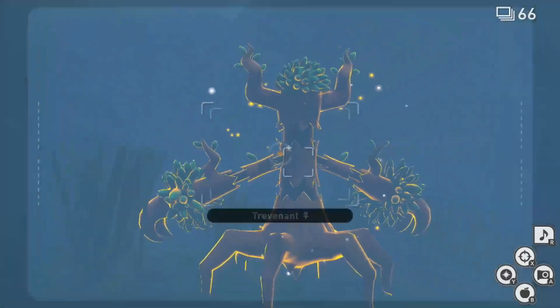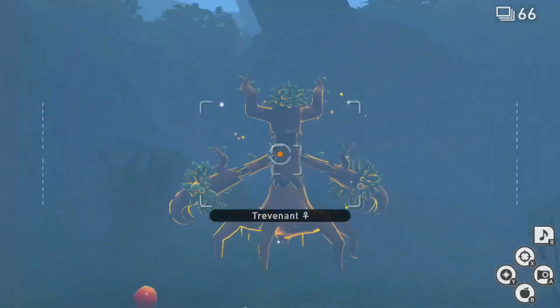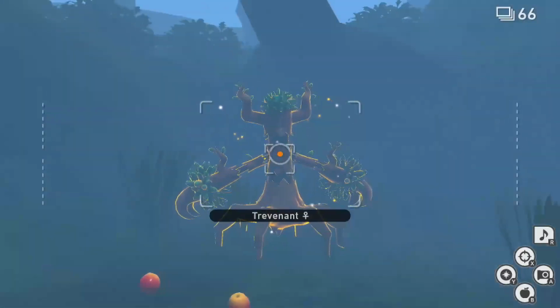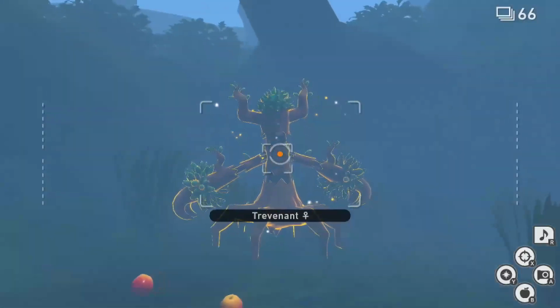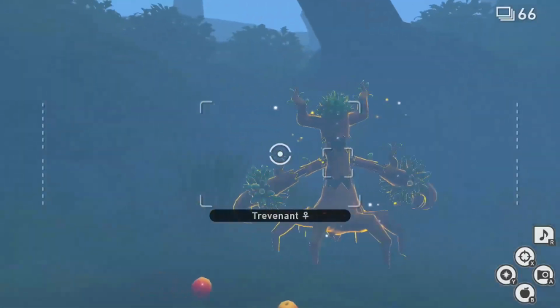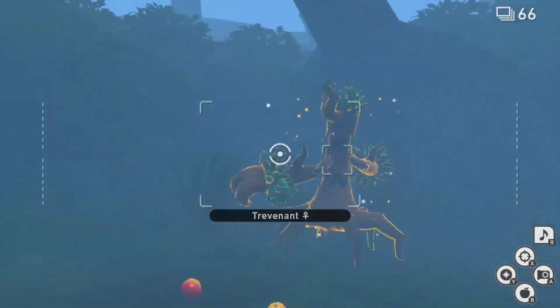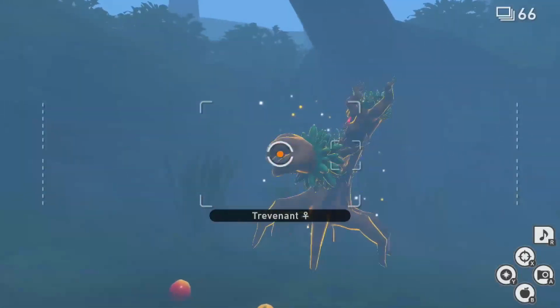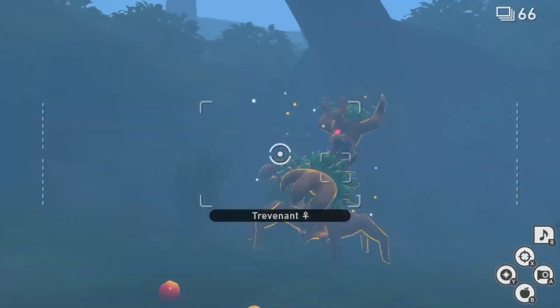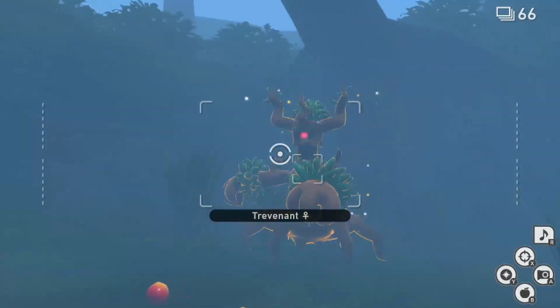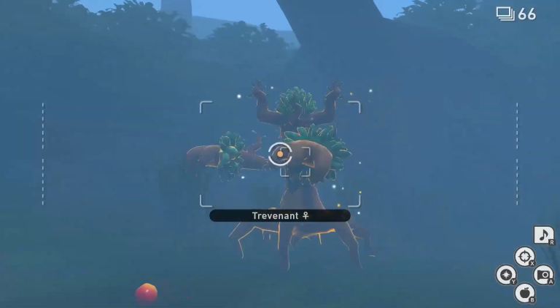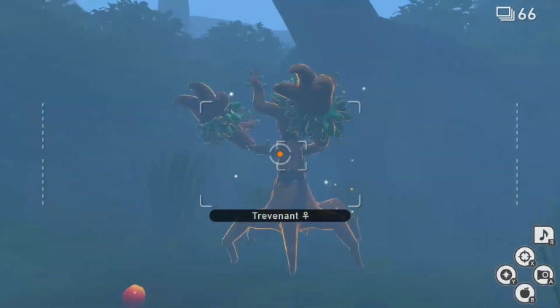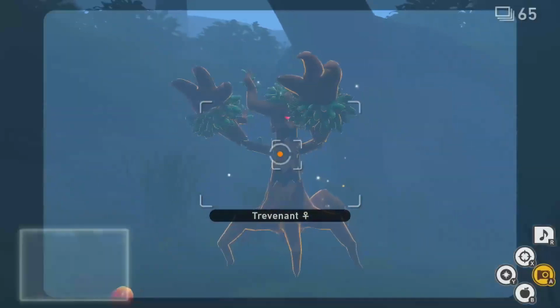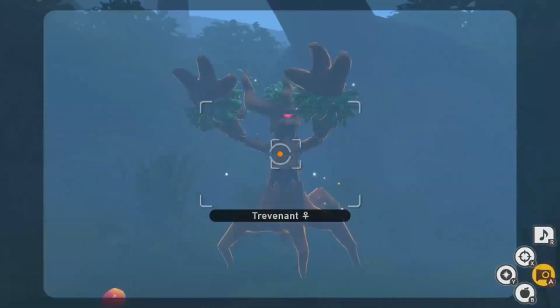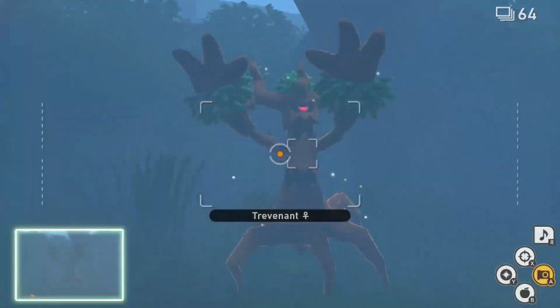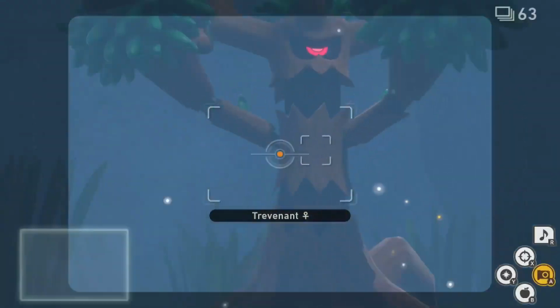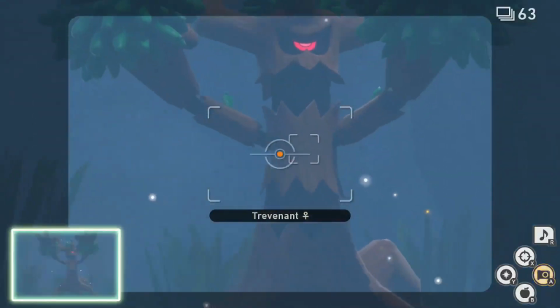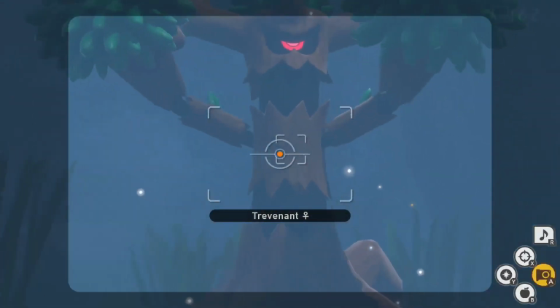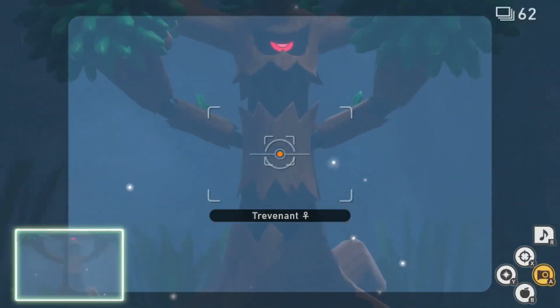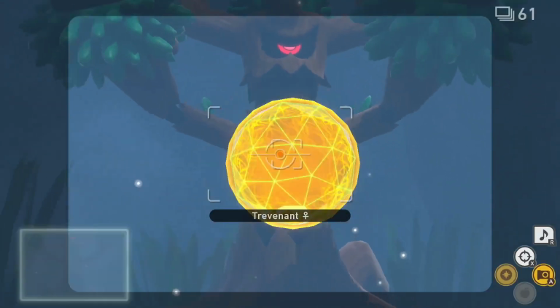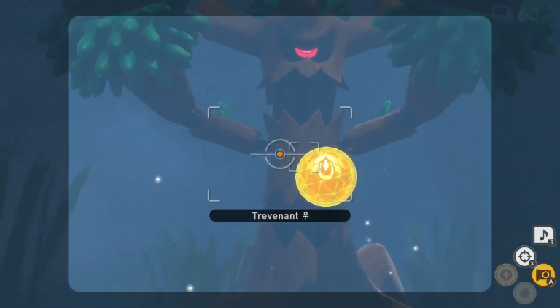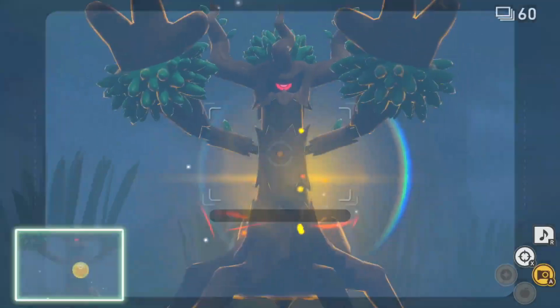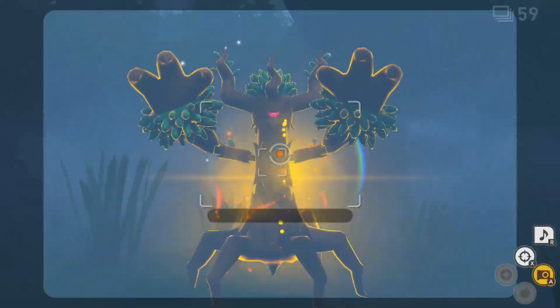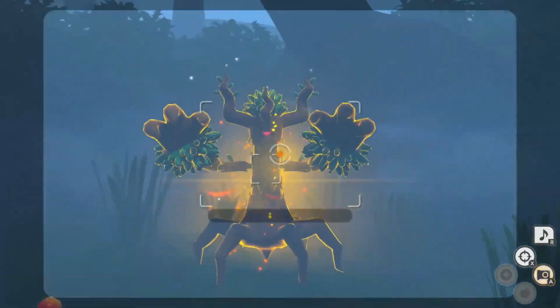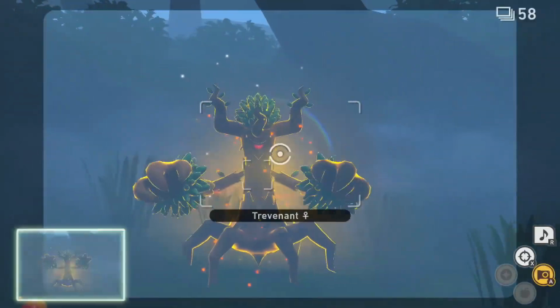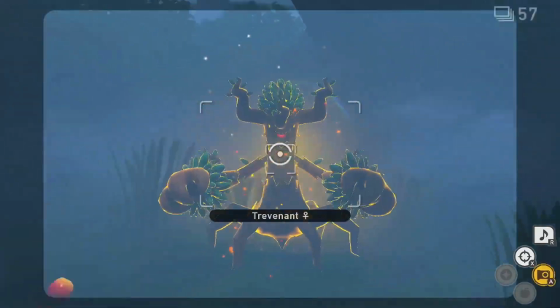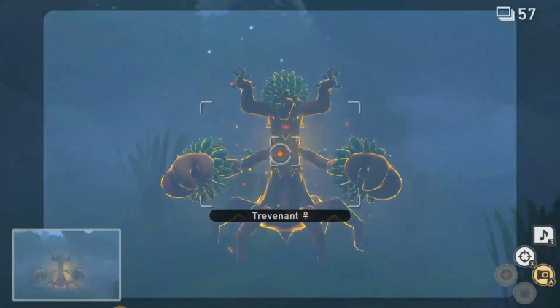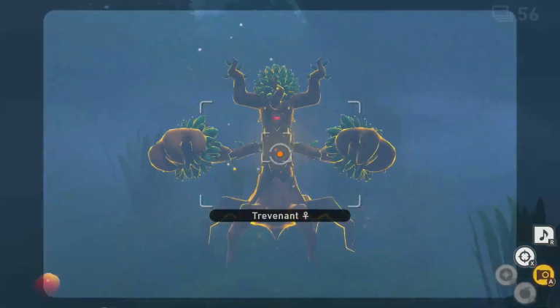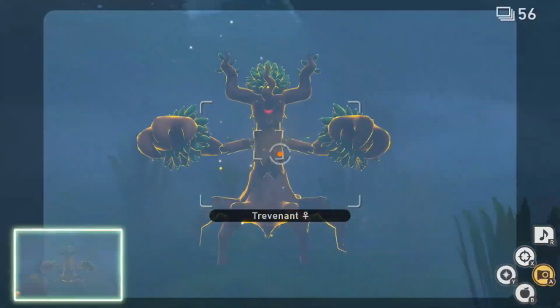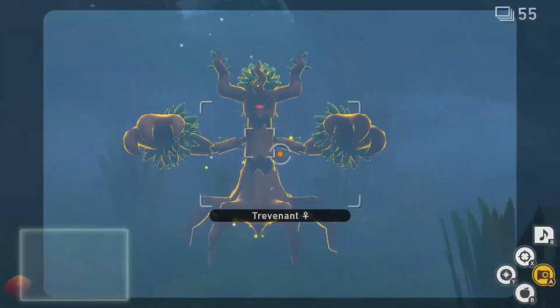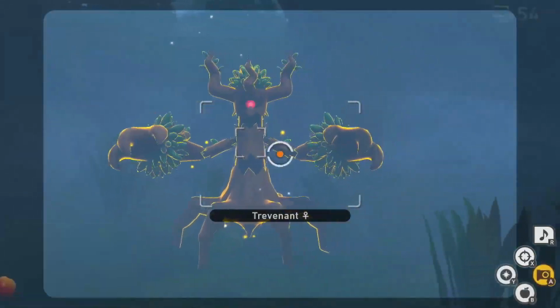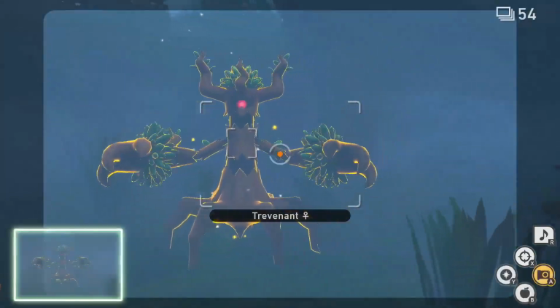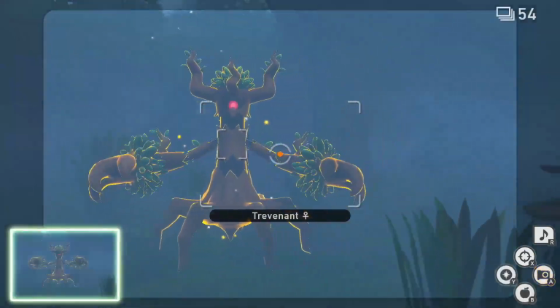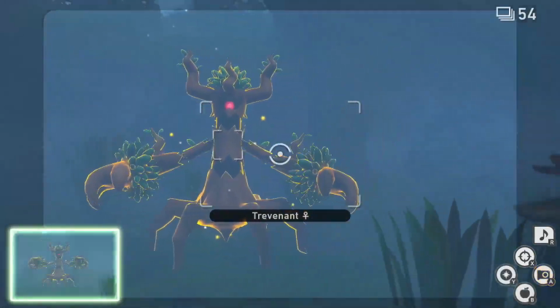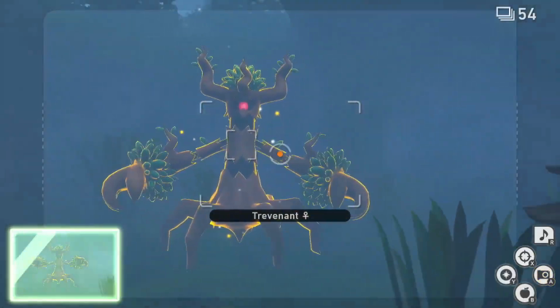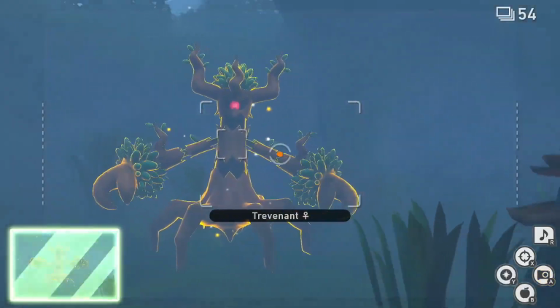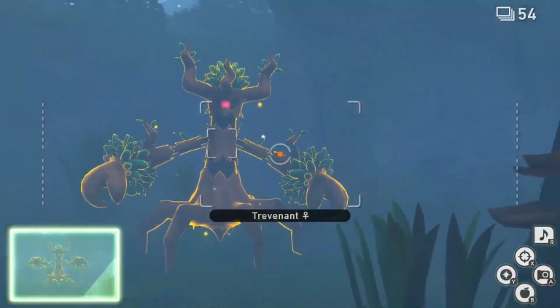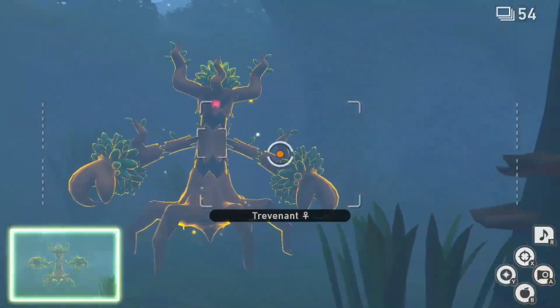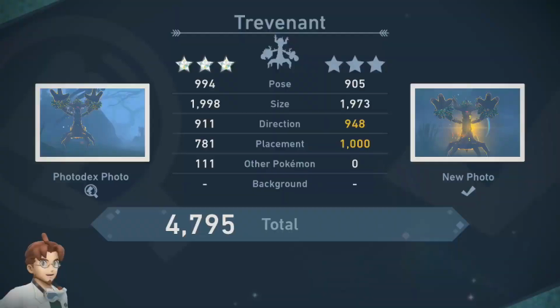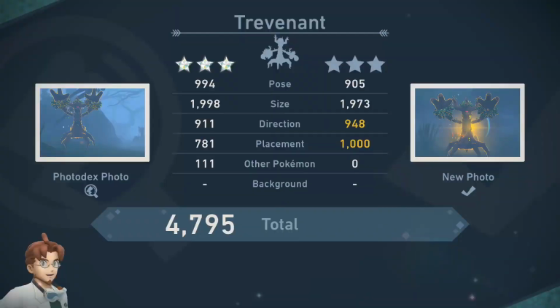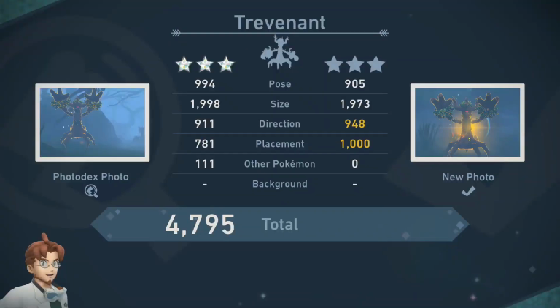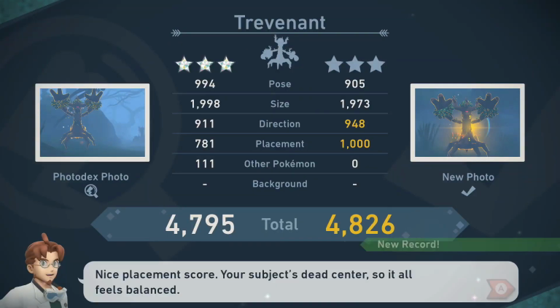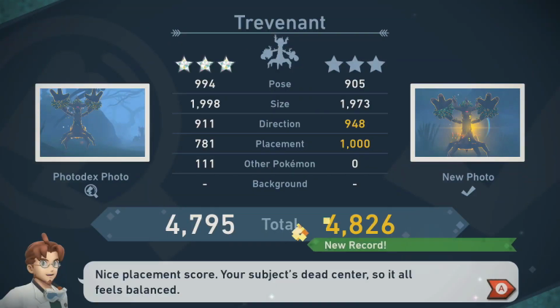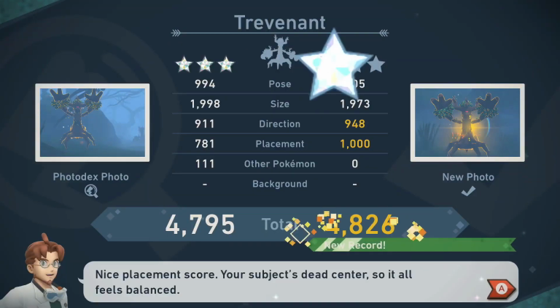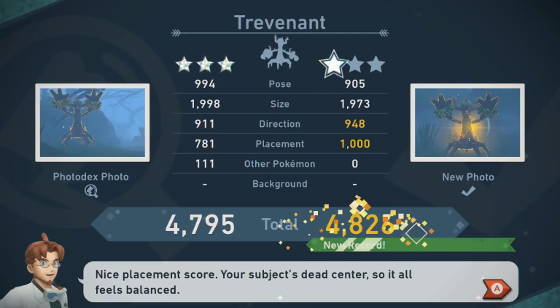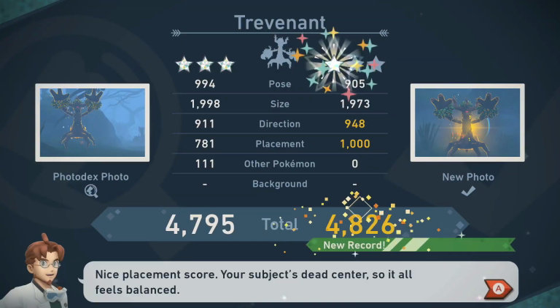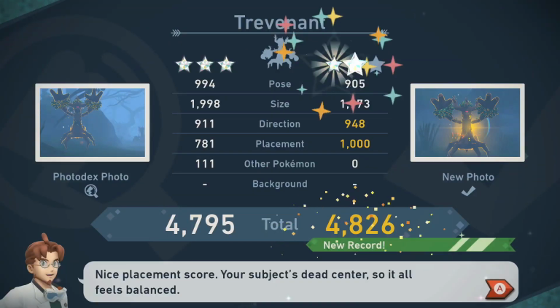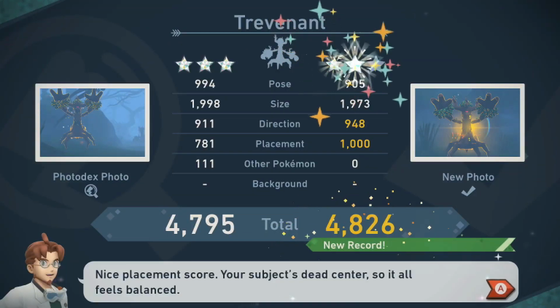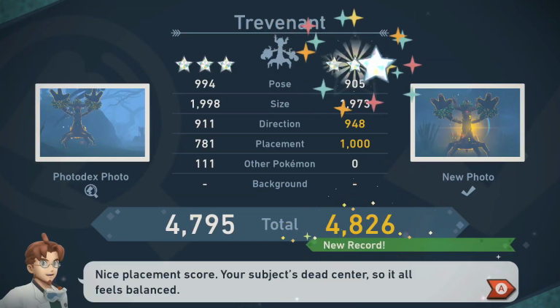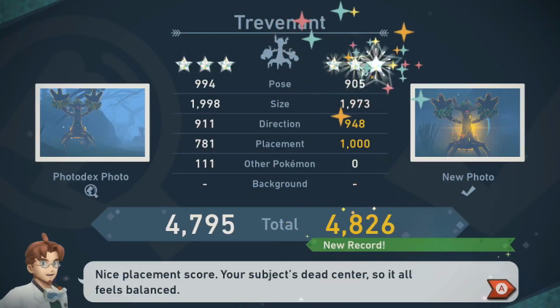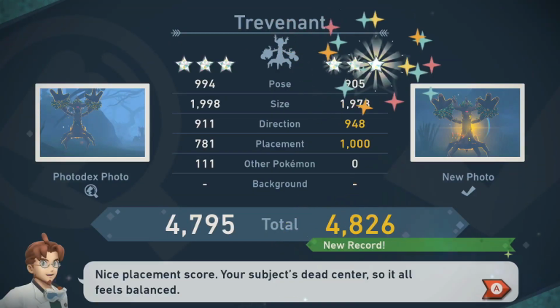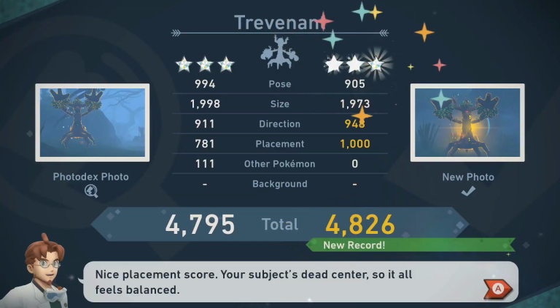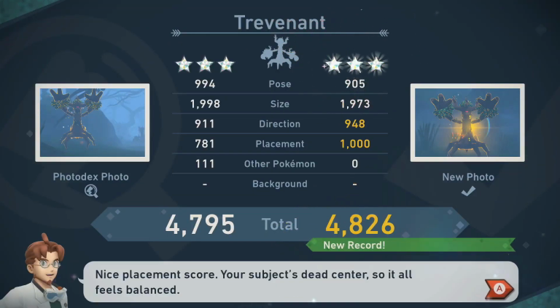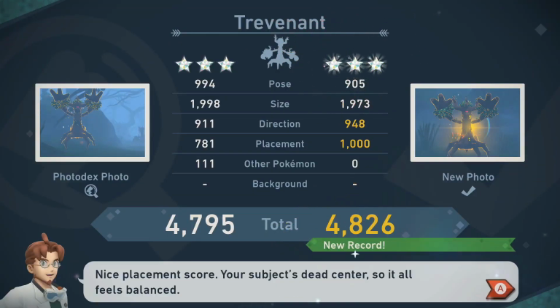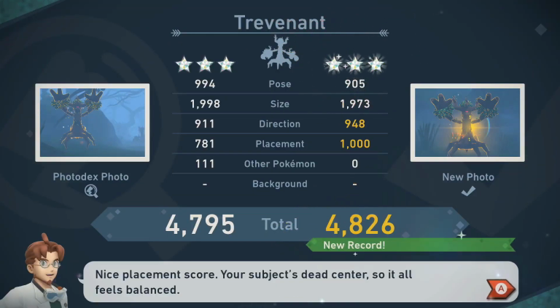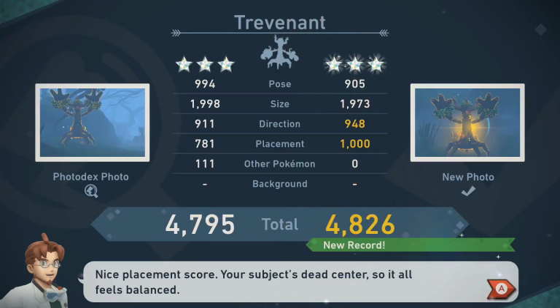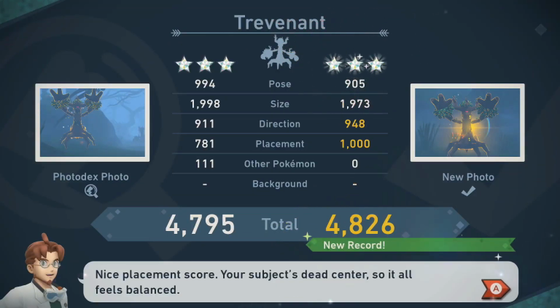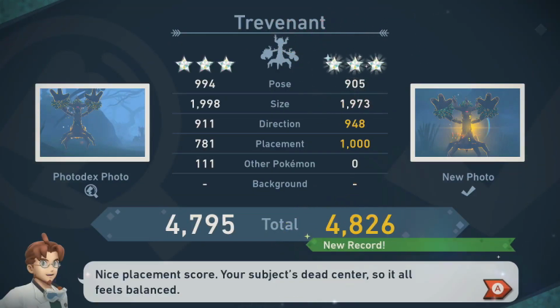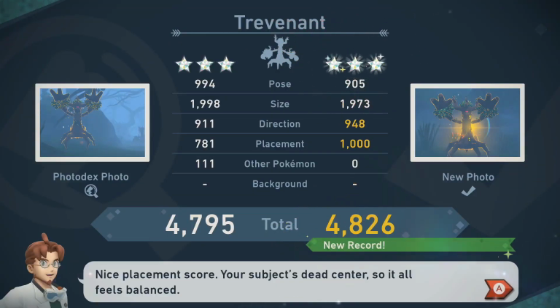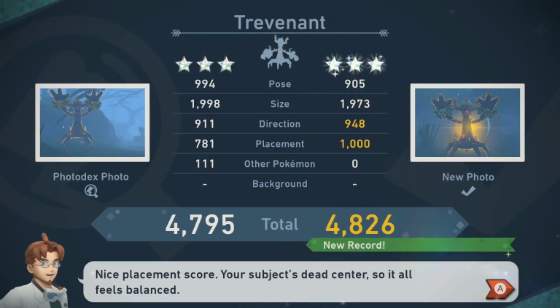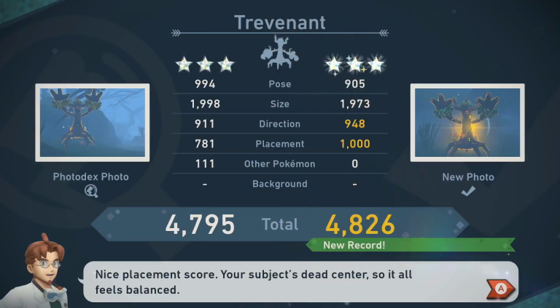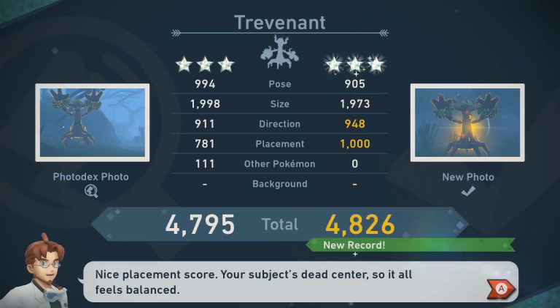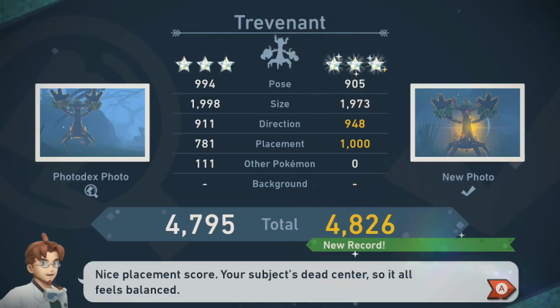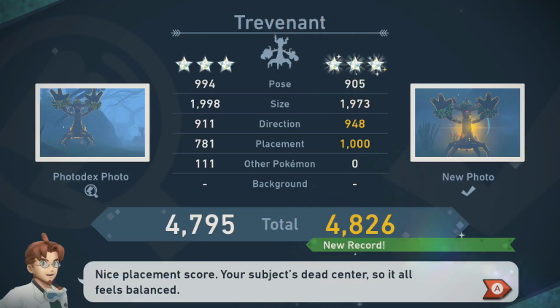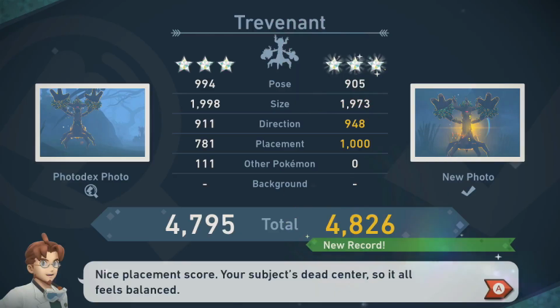For three star, follow the one star process for a third time, only this time while the Trevenant is roaring, hit it with an aluminum orb and empty your camera for the third diamond rank.